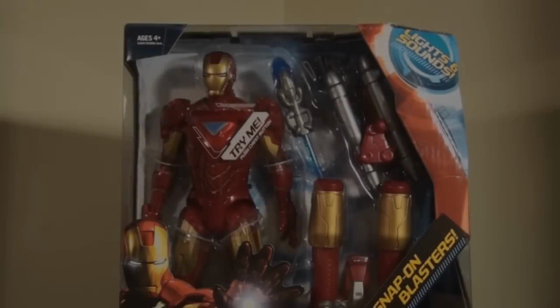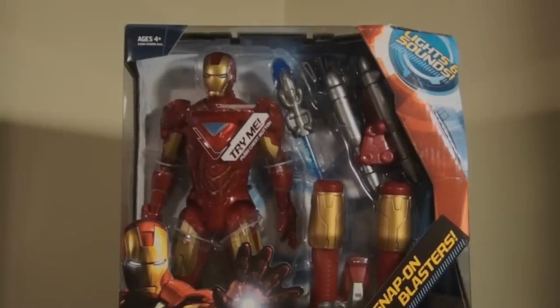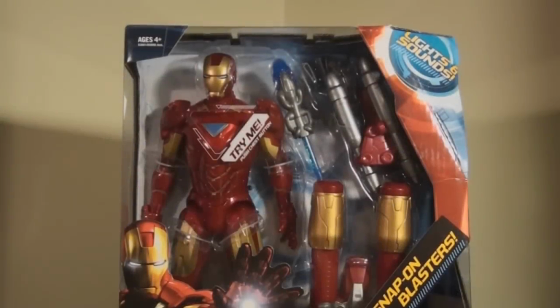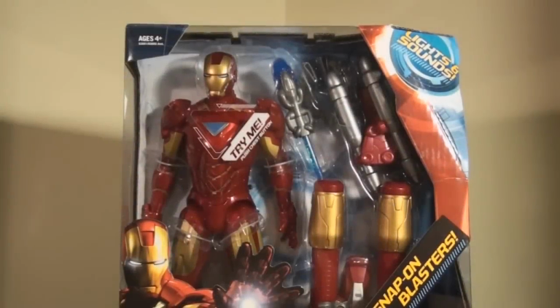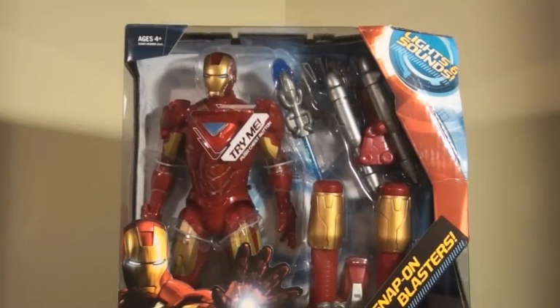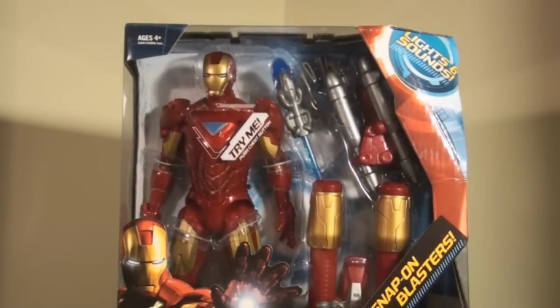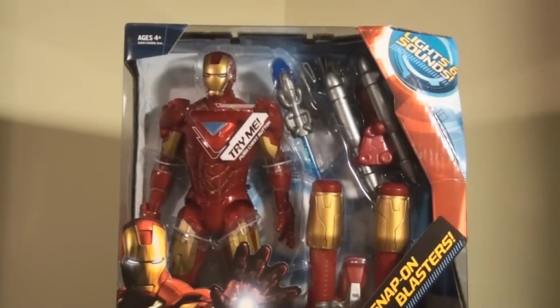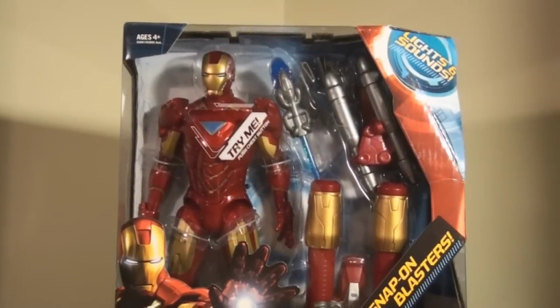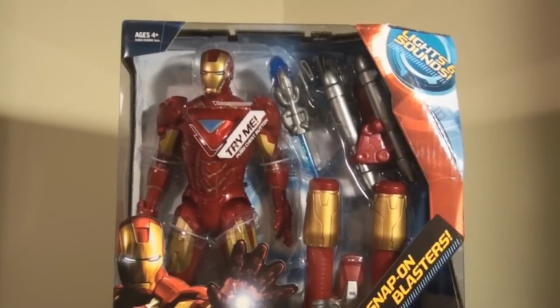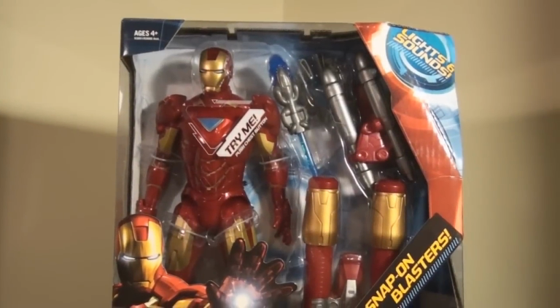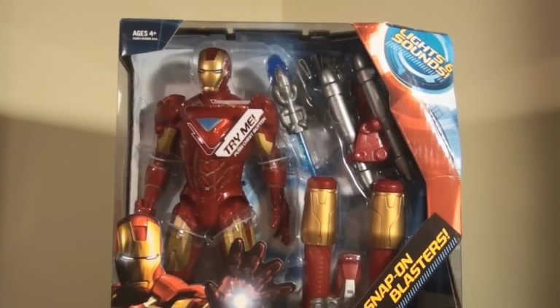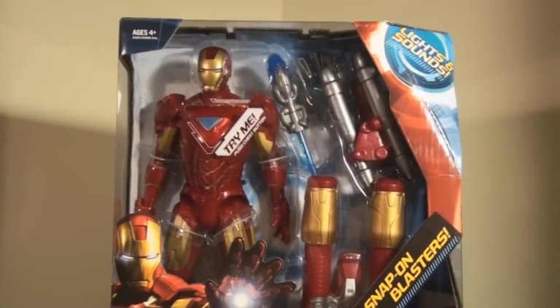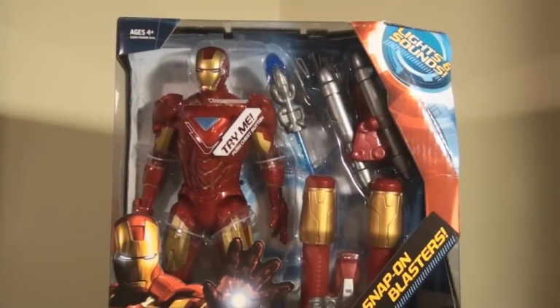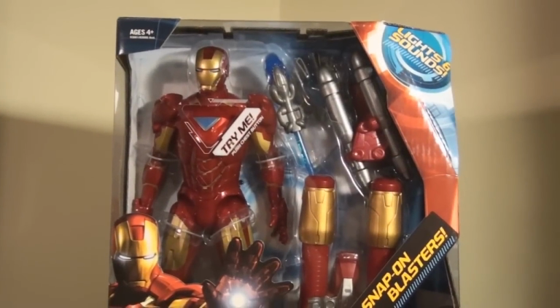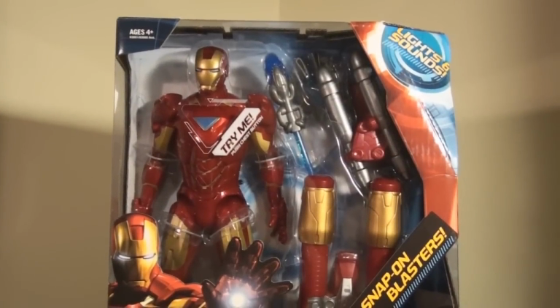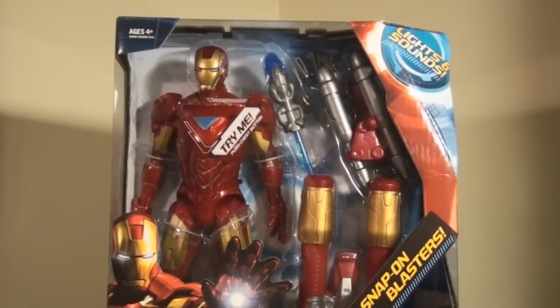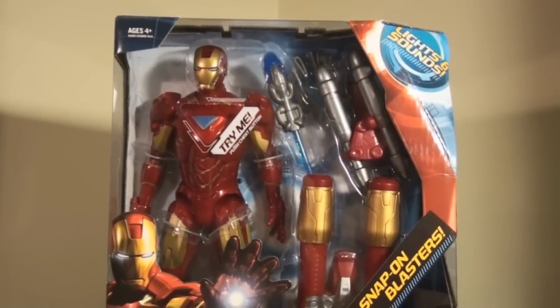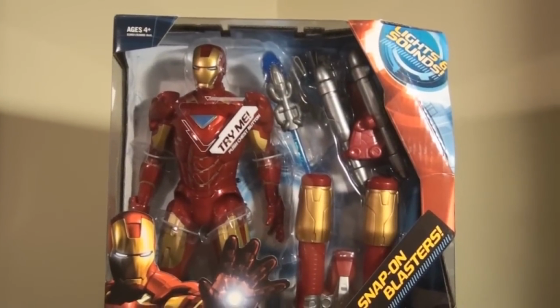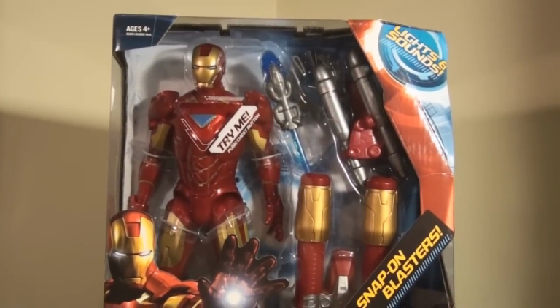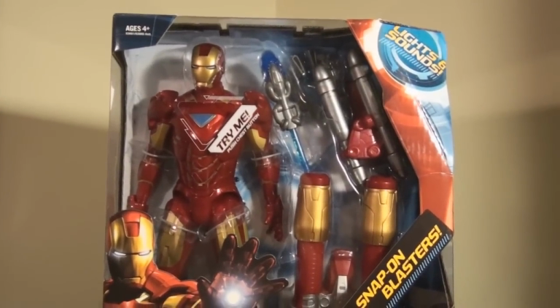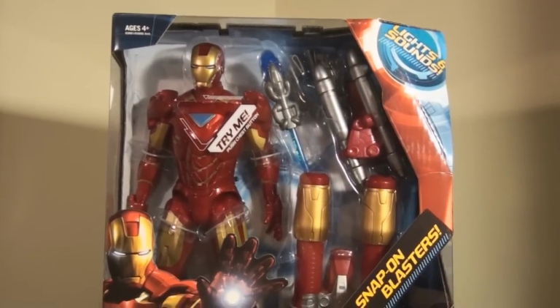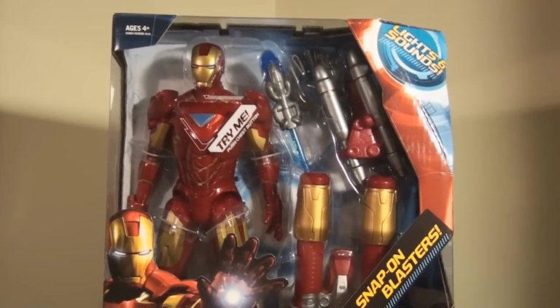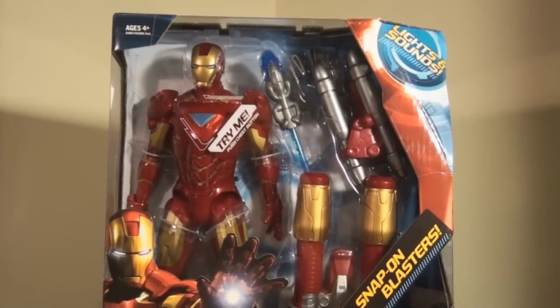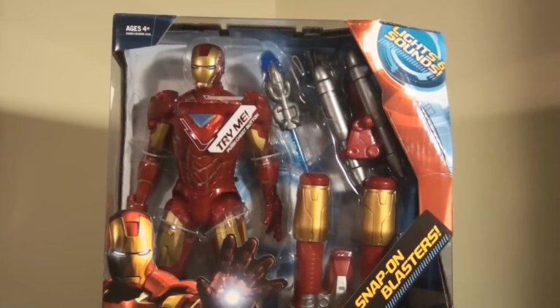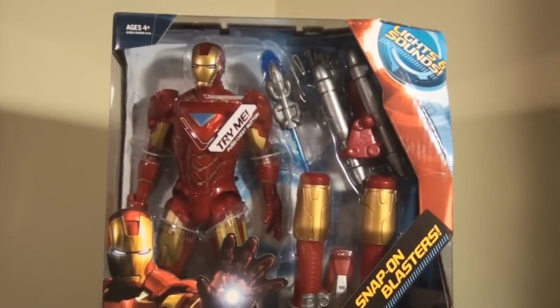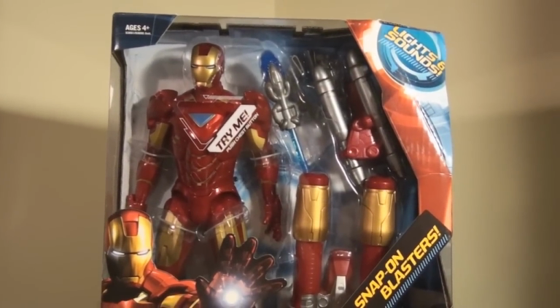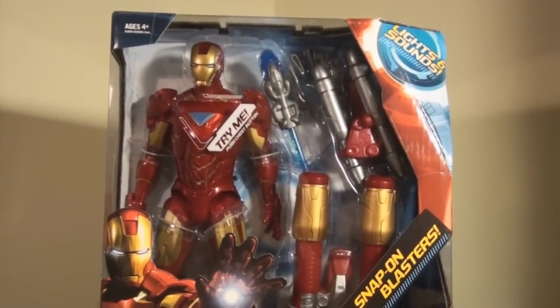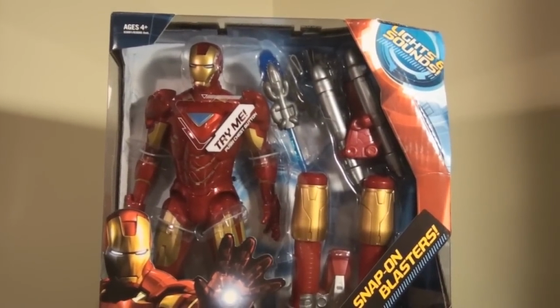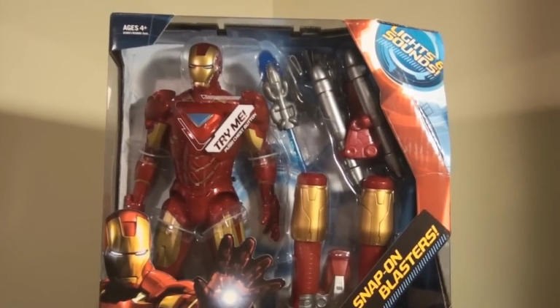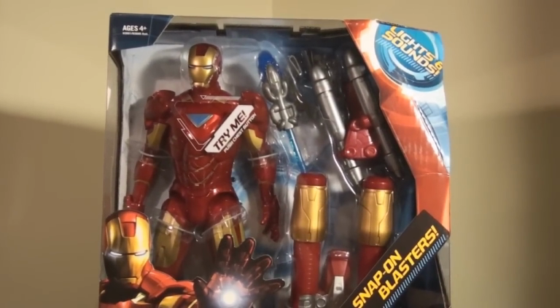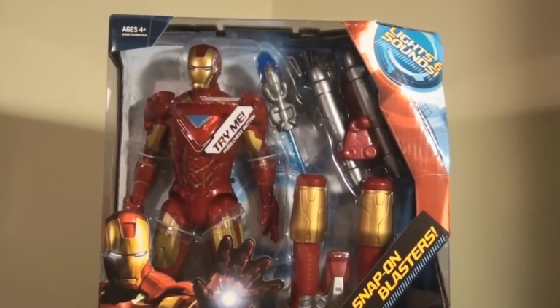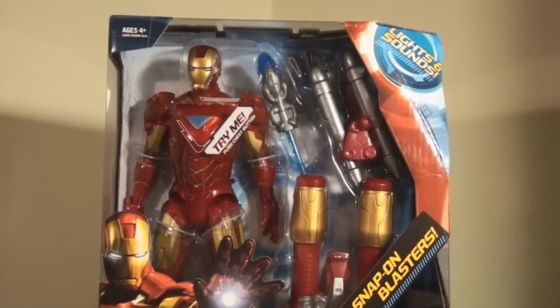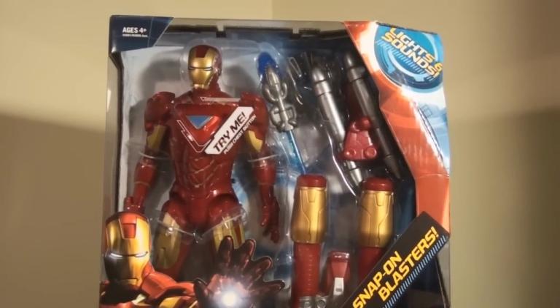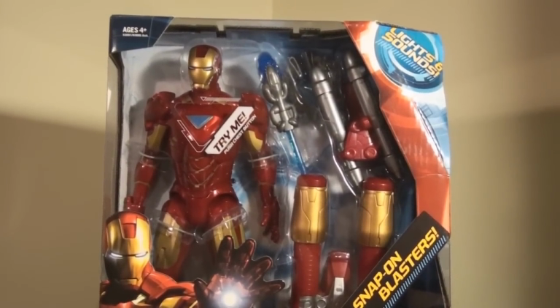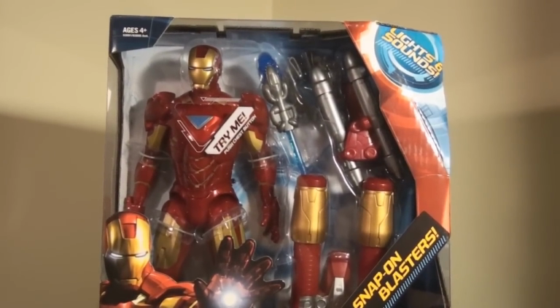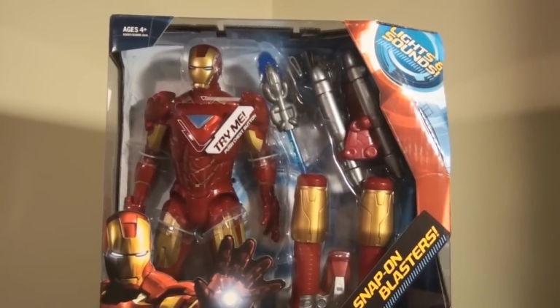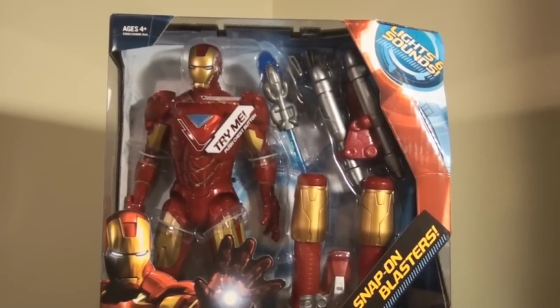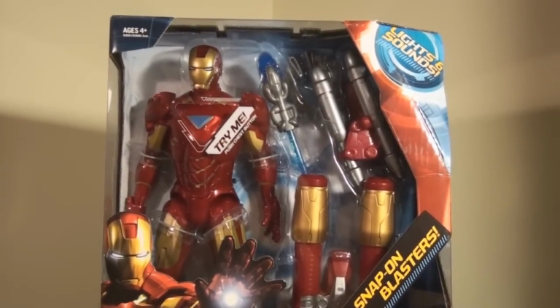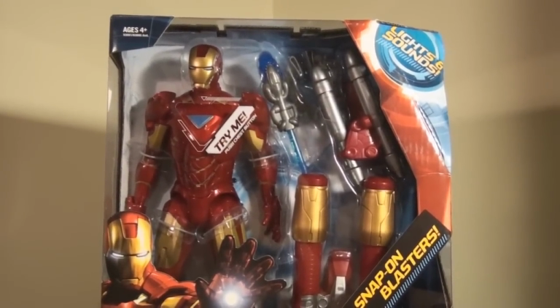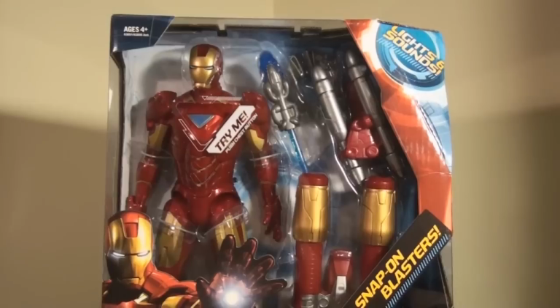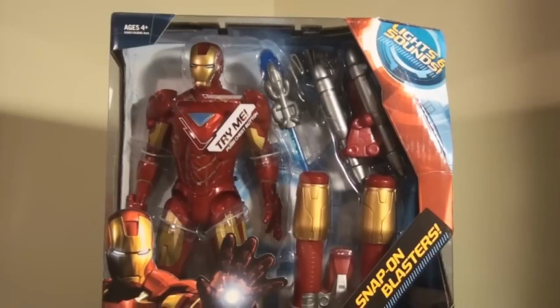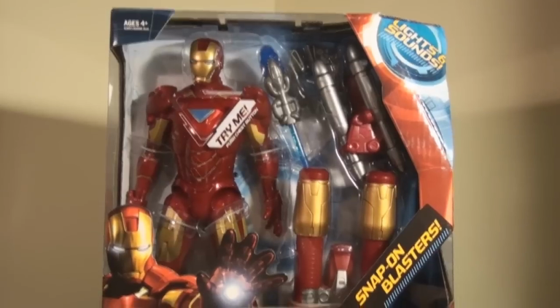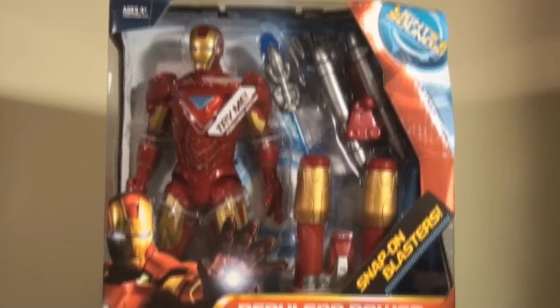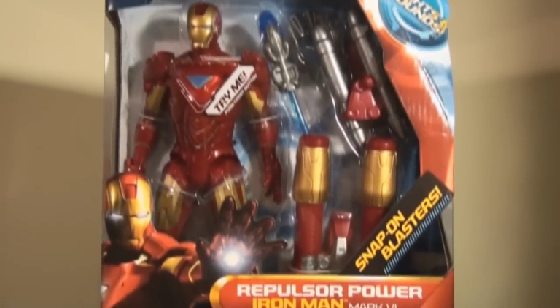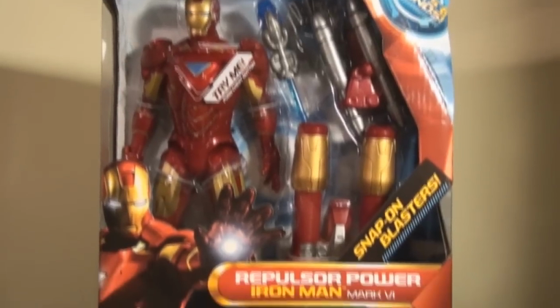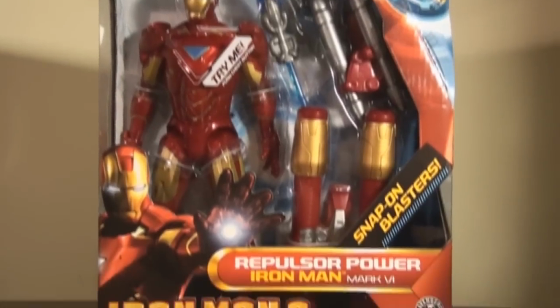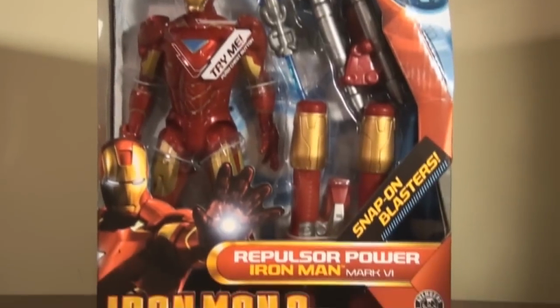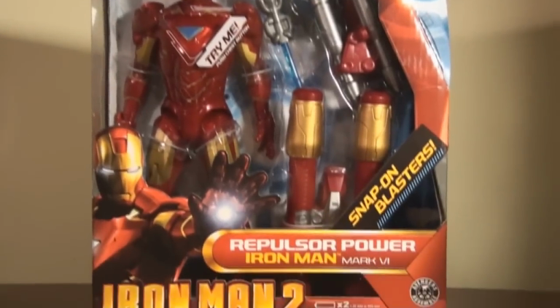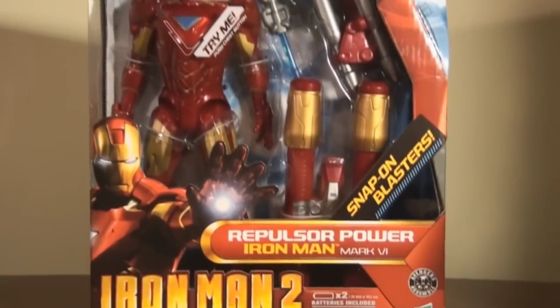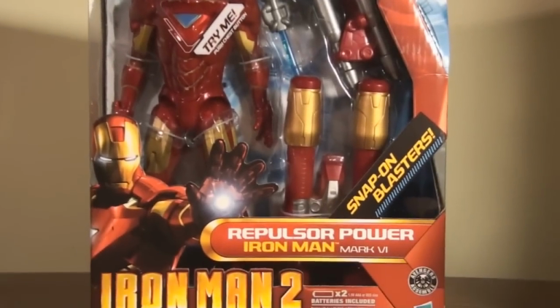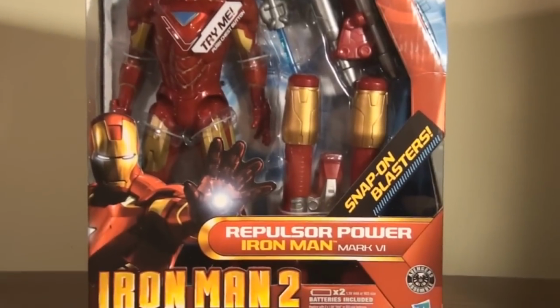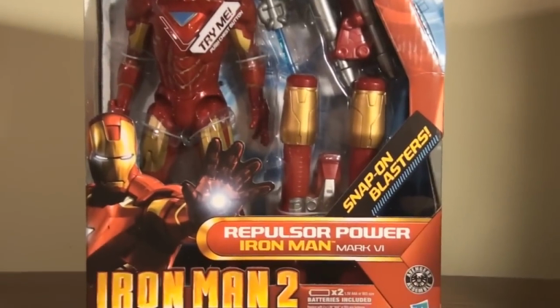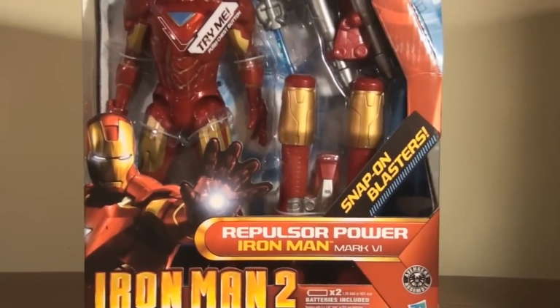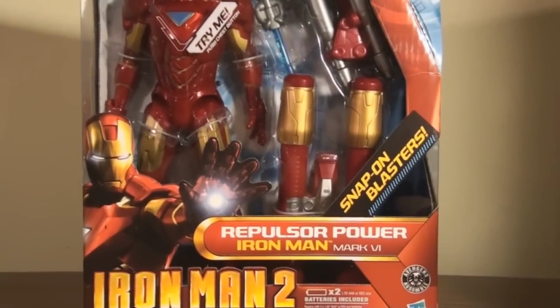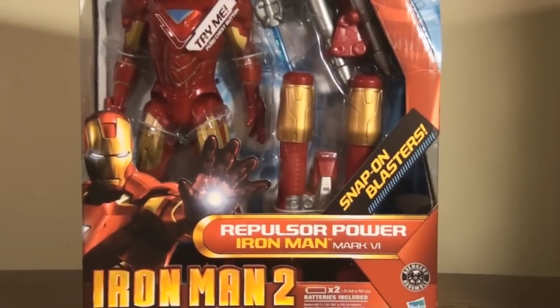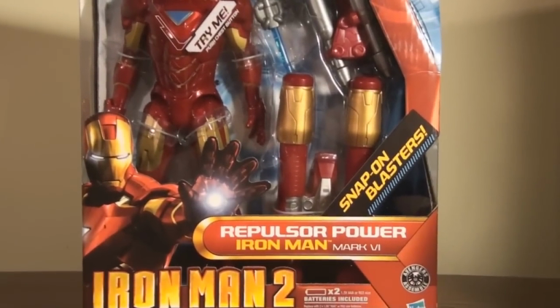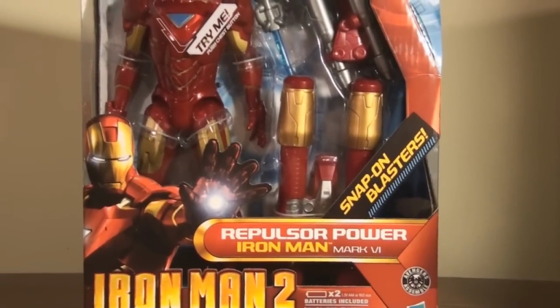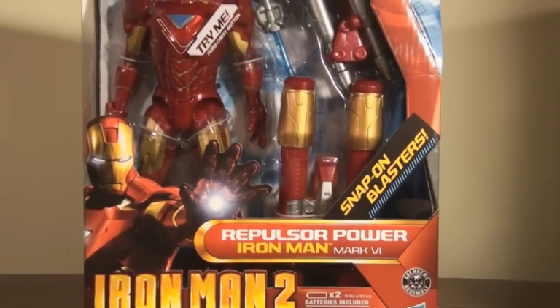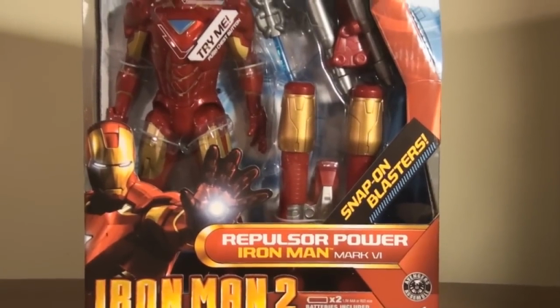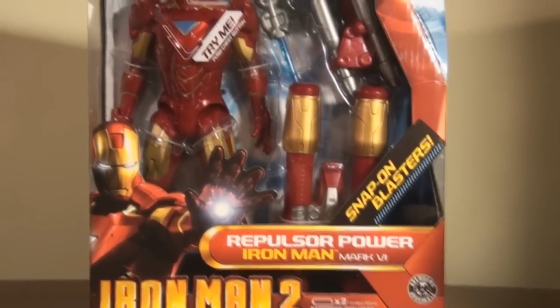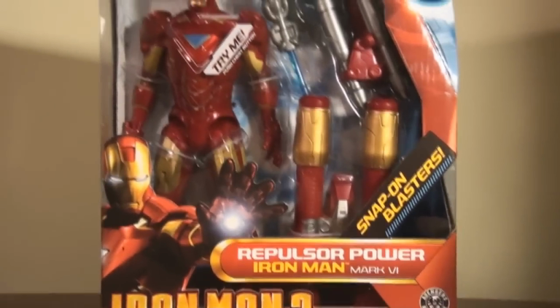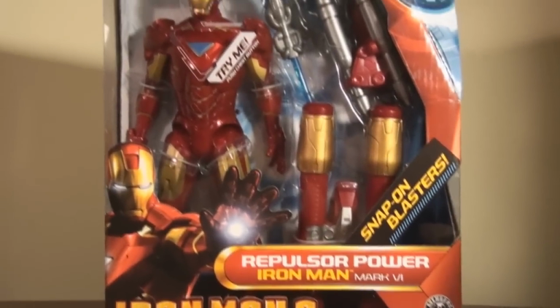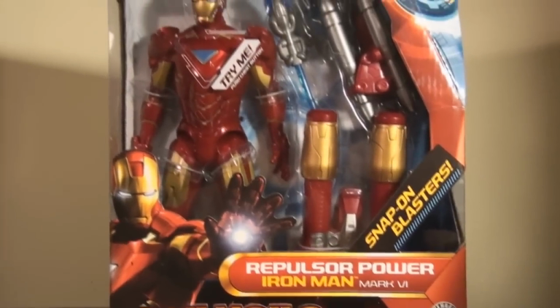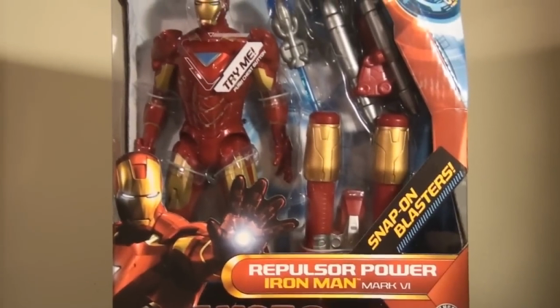Hey, what's up everybody, this is Symbiote Reviews and today we're going to be taking a look at the Iron Man 2 Repulsor Power Iron Man Mark VI.